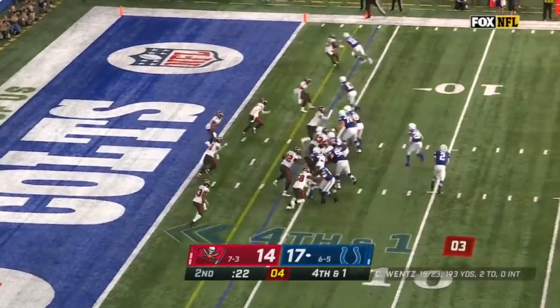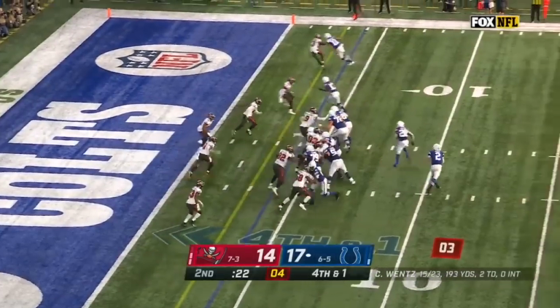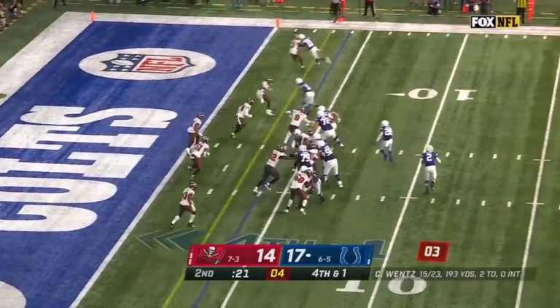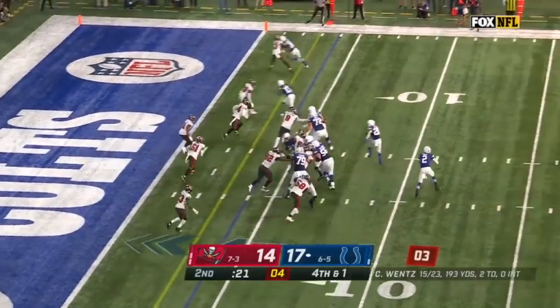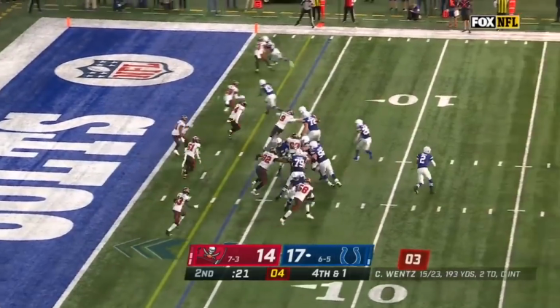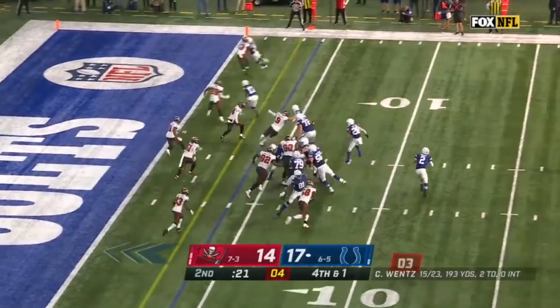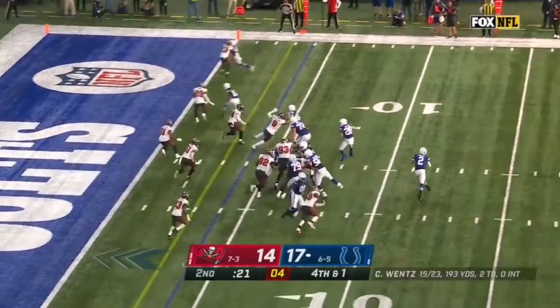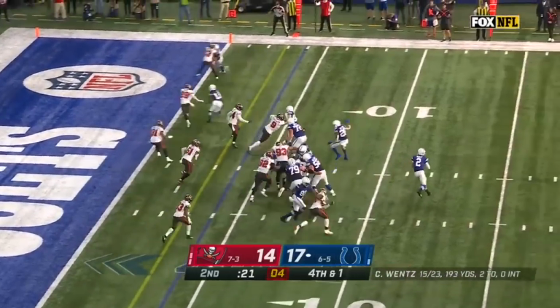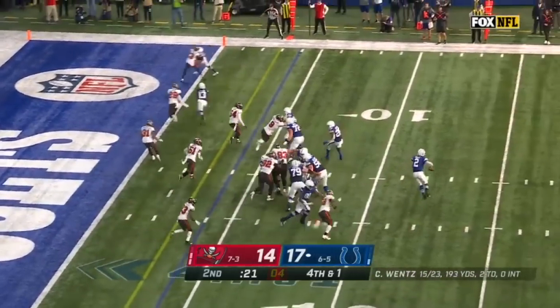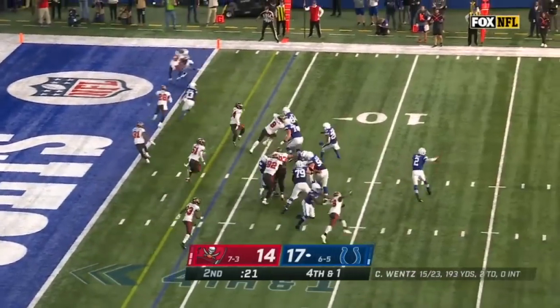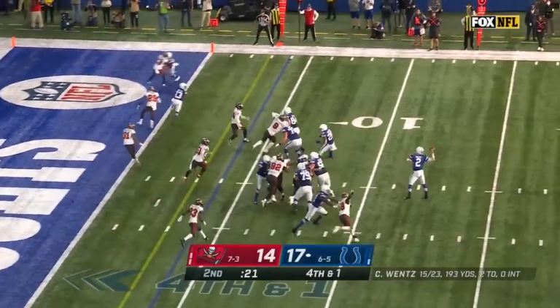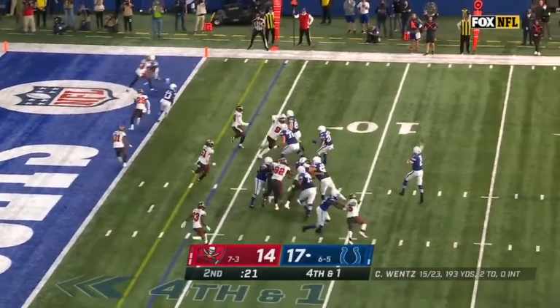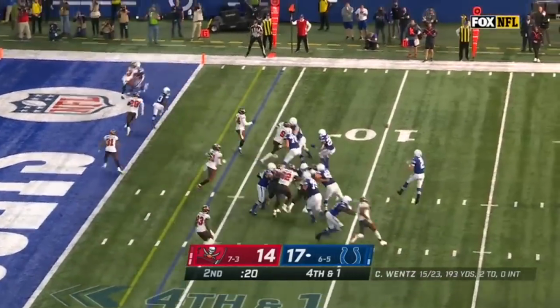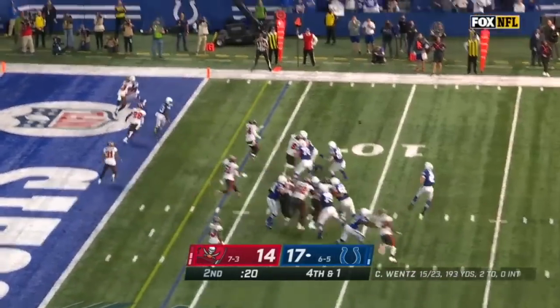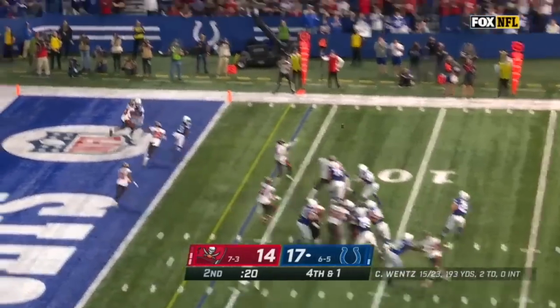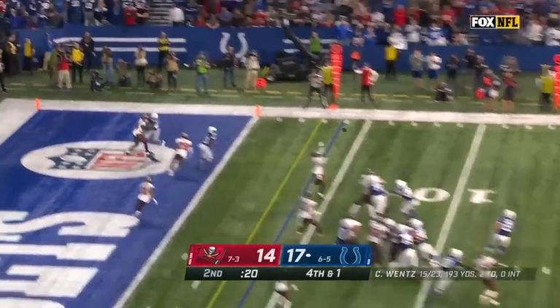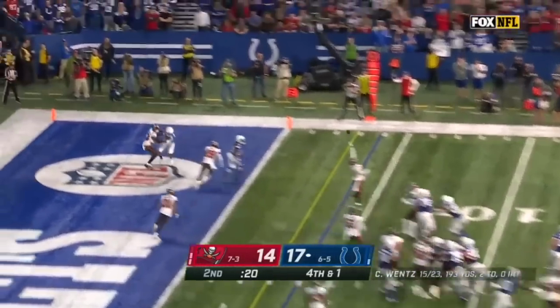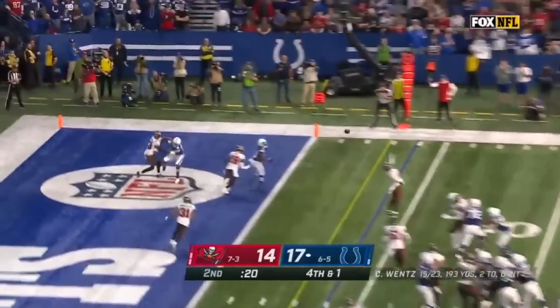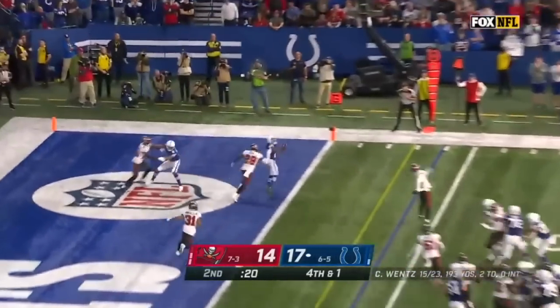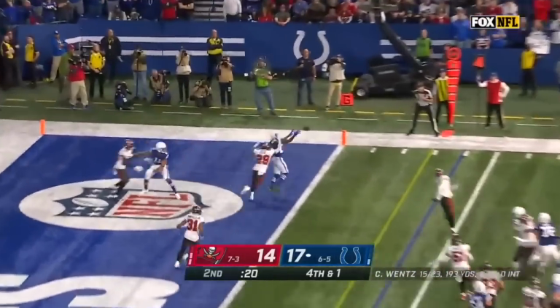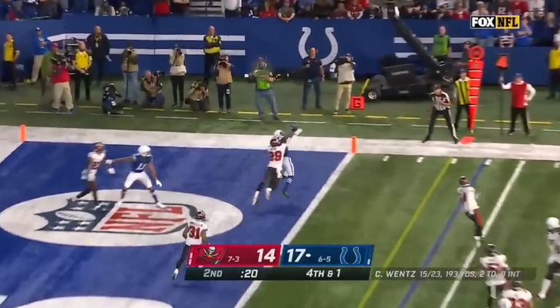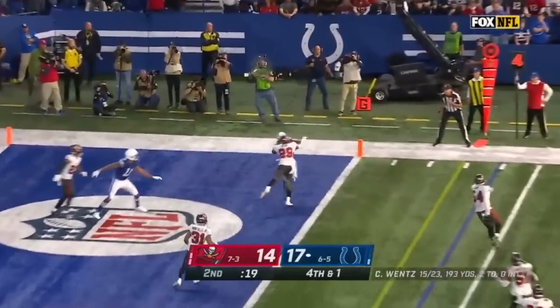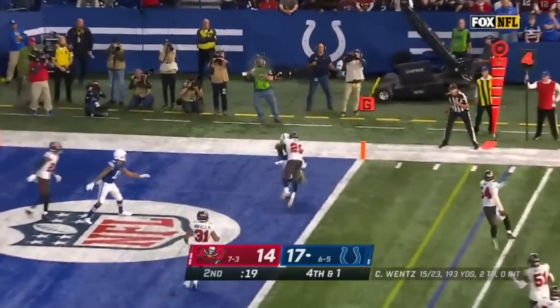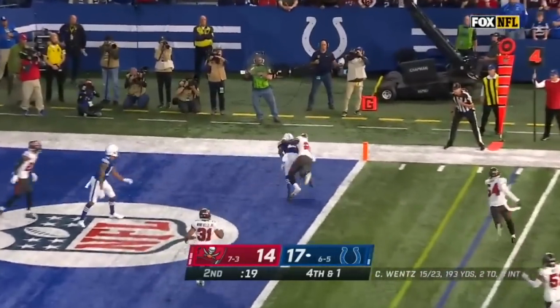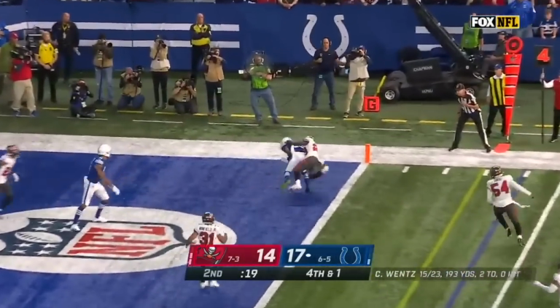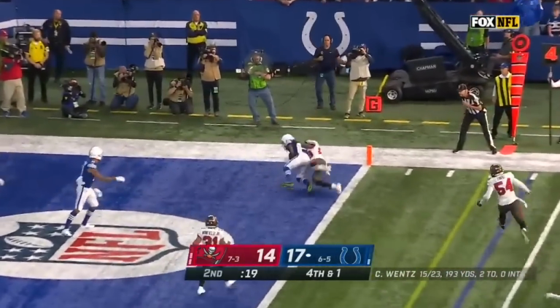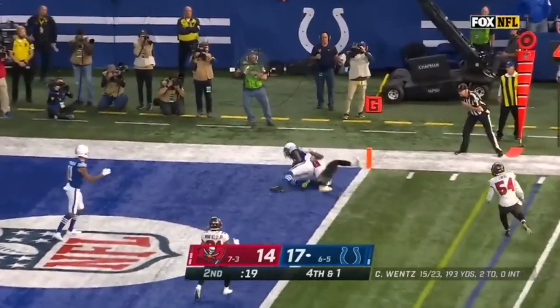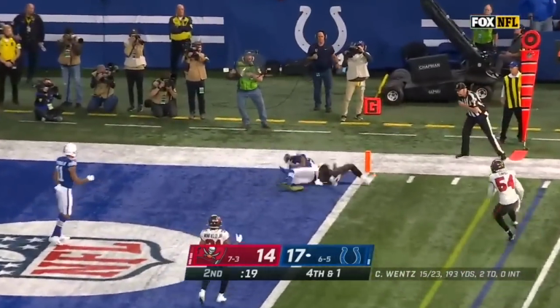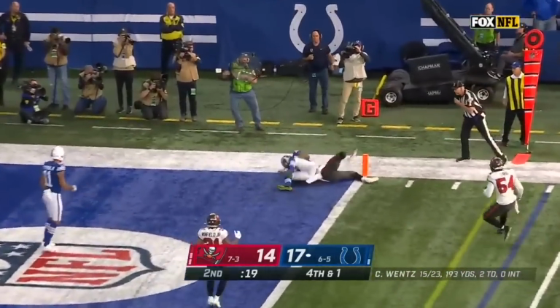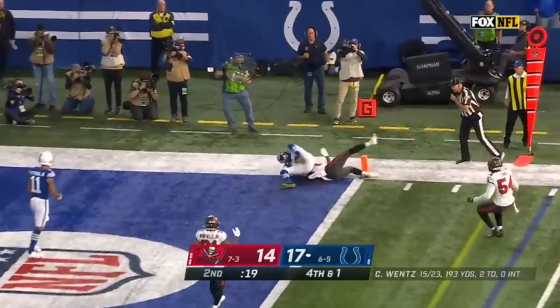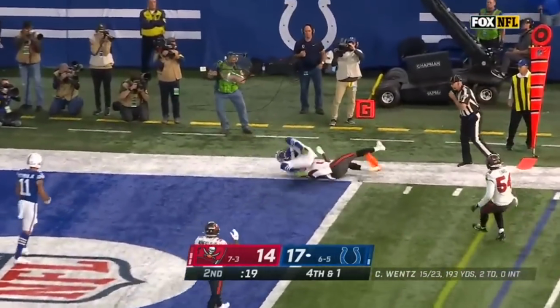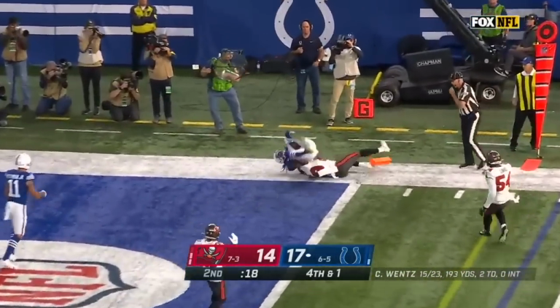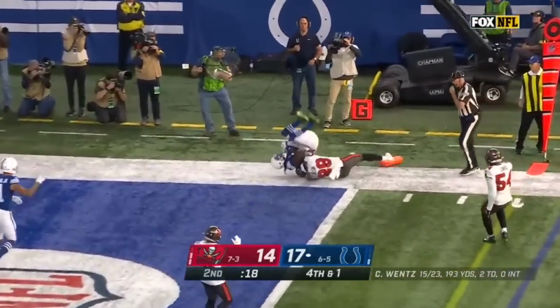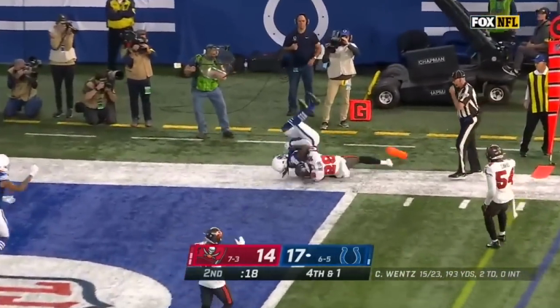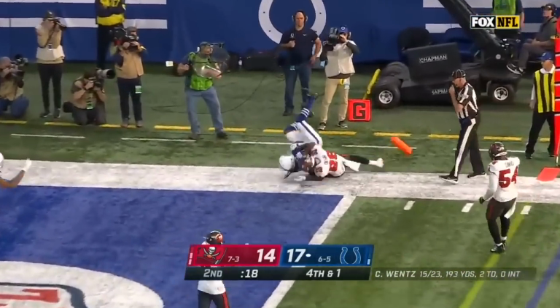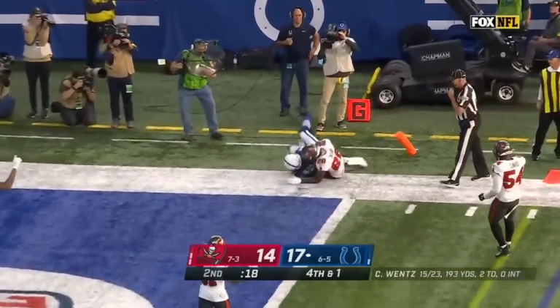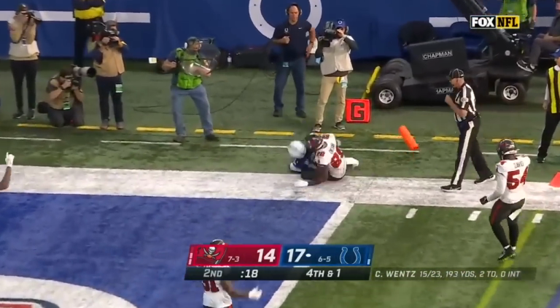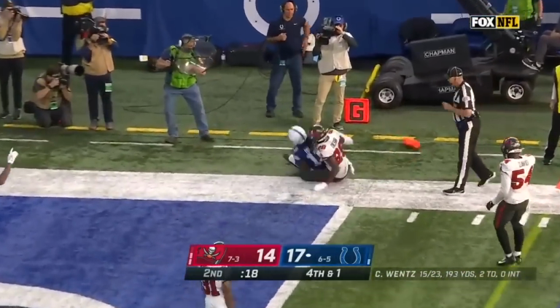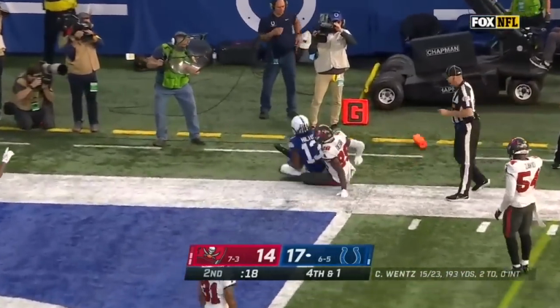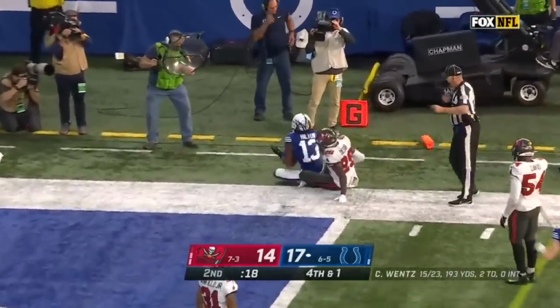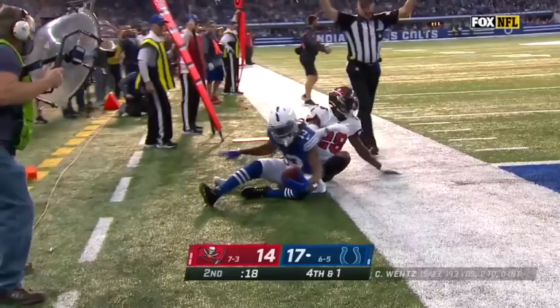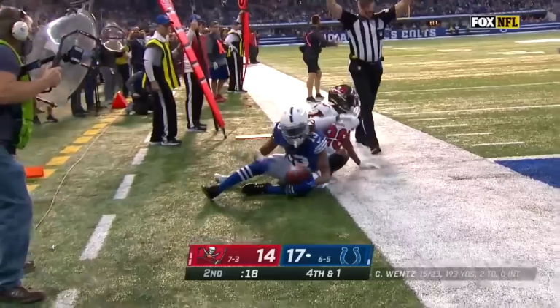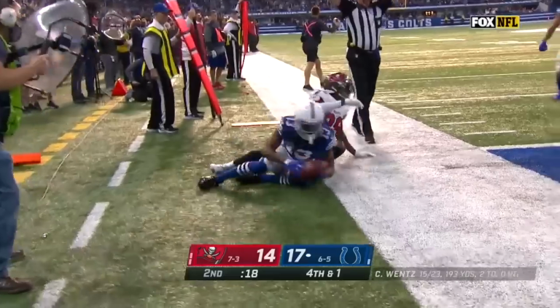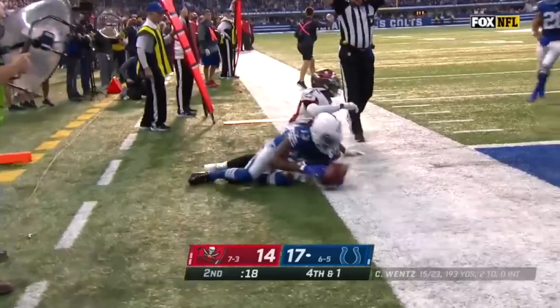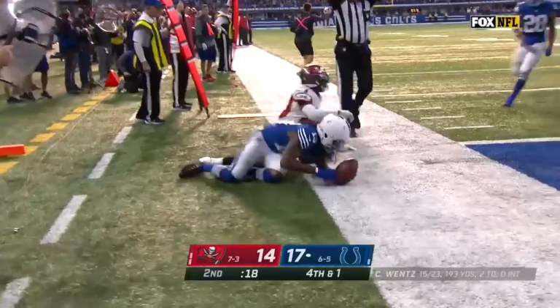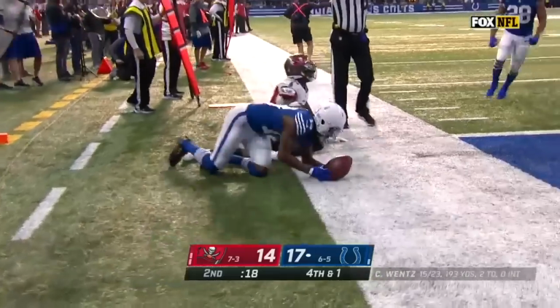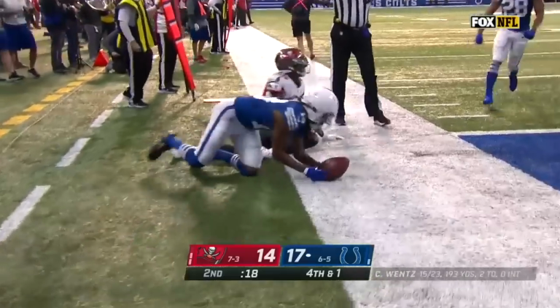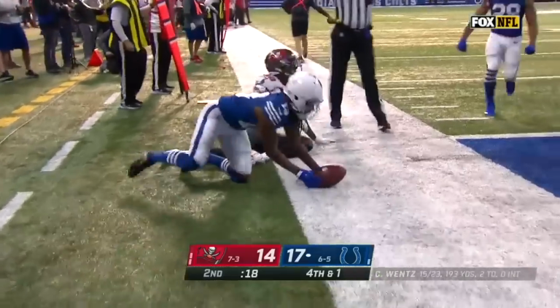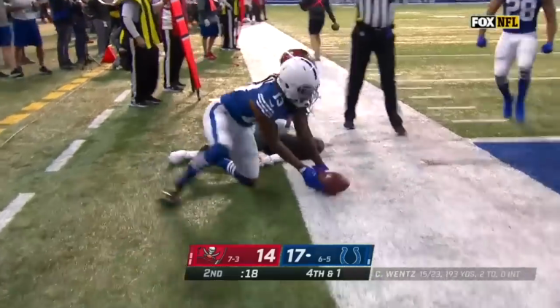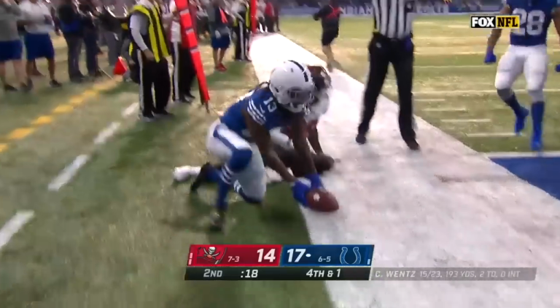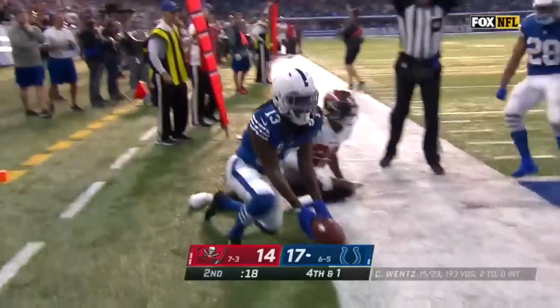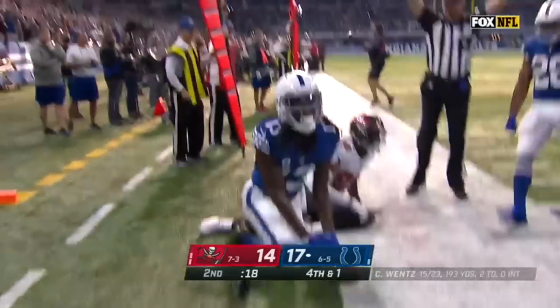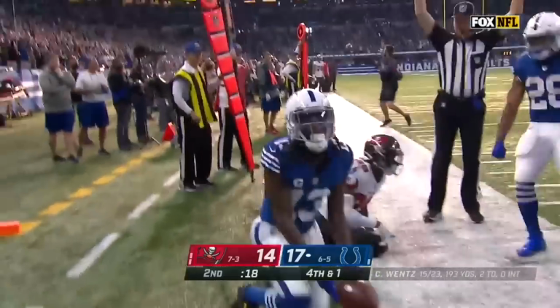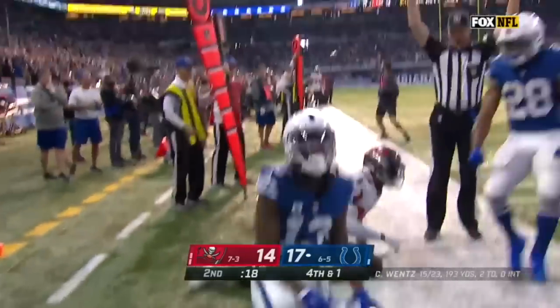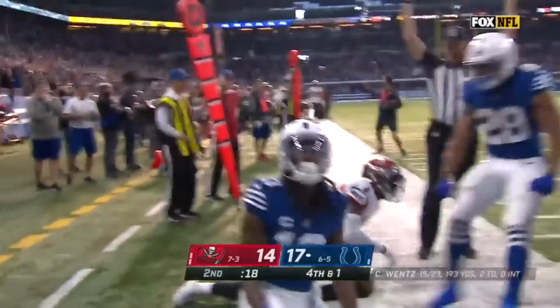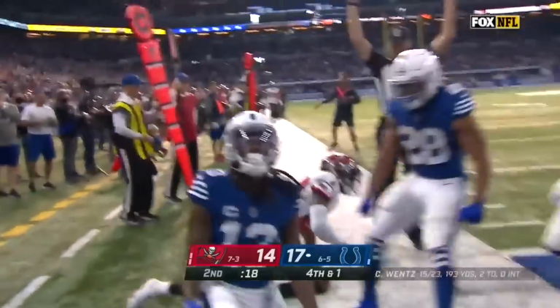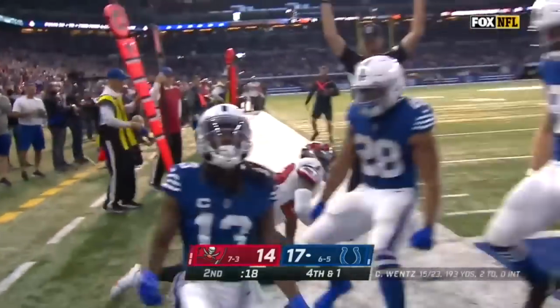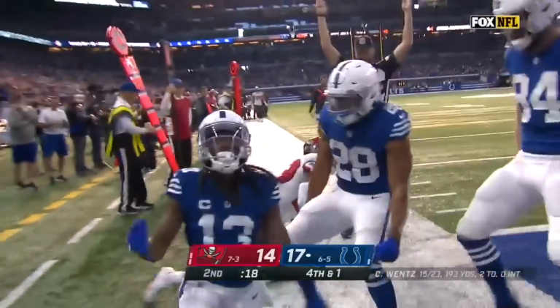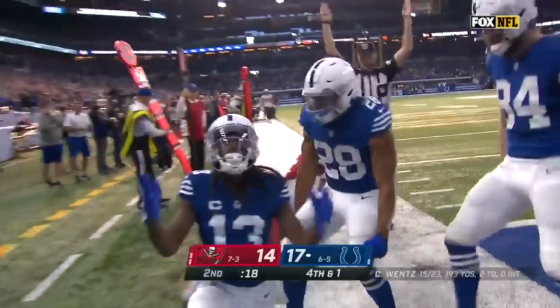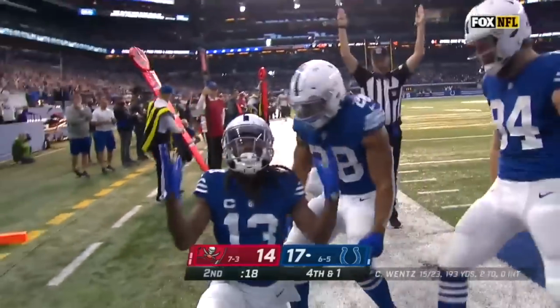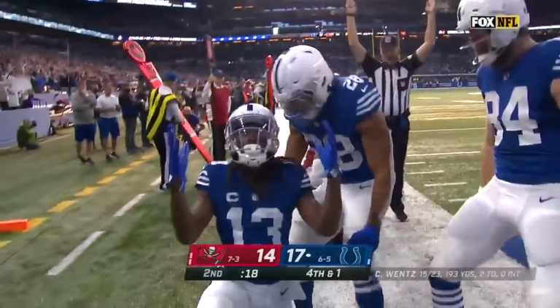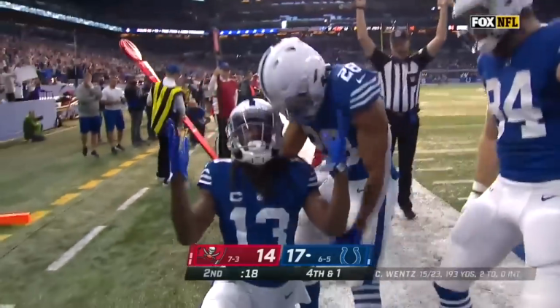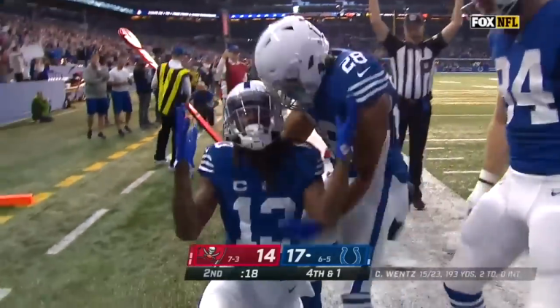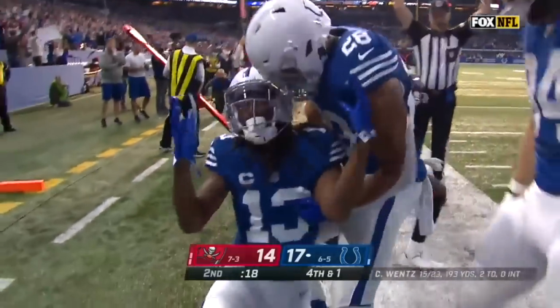We're going to roll out Wentz, looking in zone. Oh, and caught for the touchdown — T.Y. Hilton.